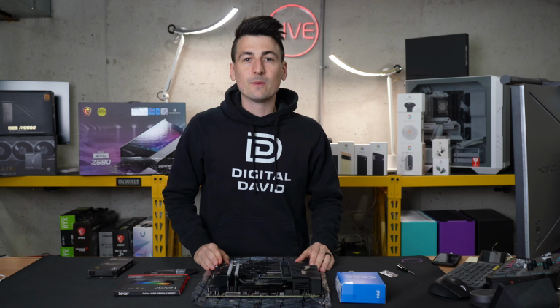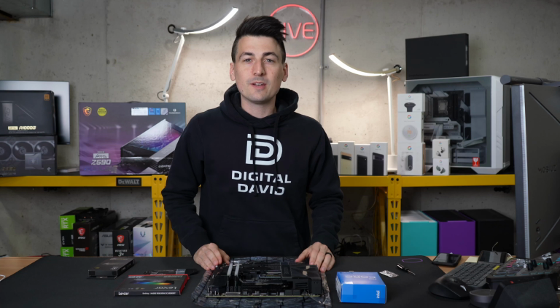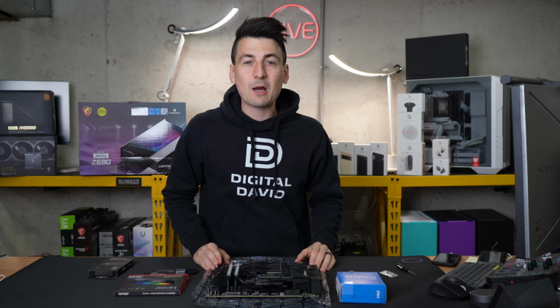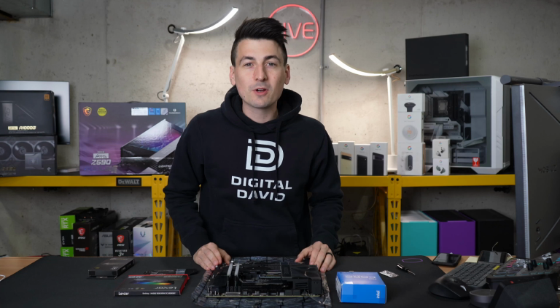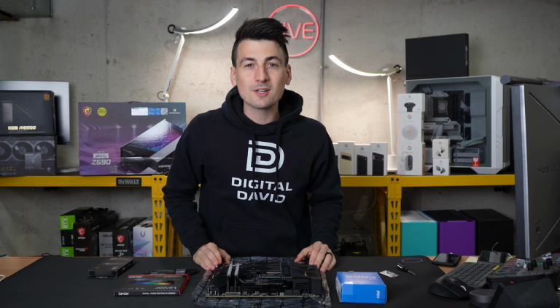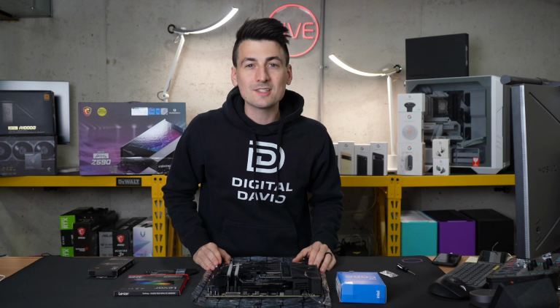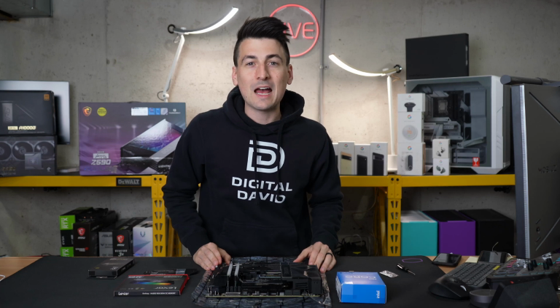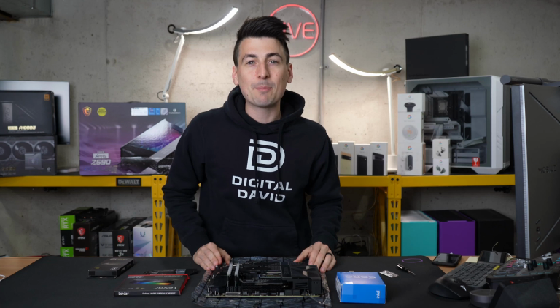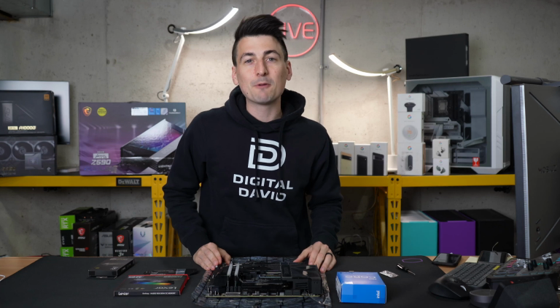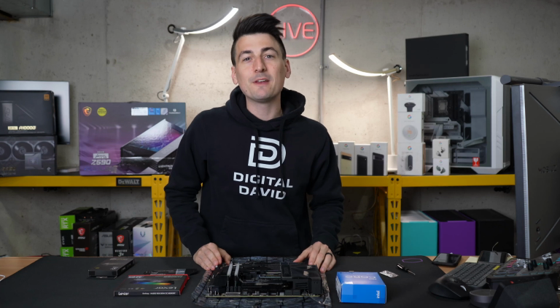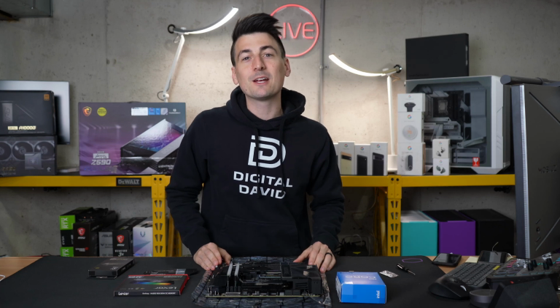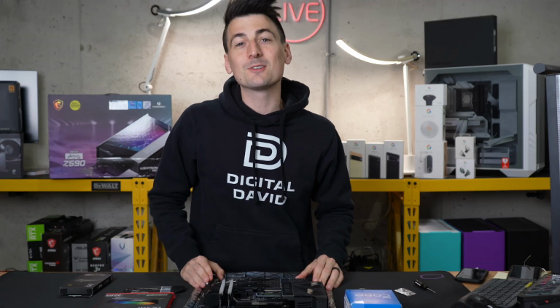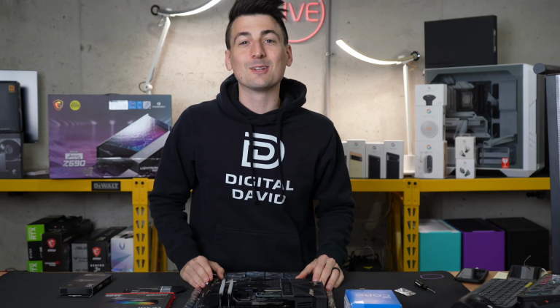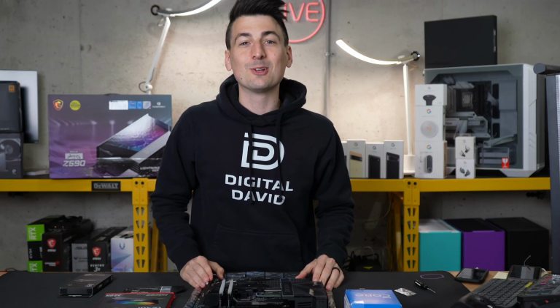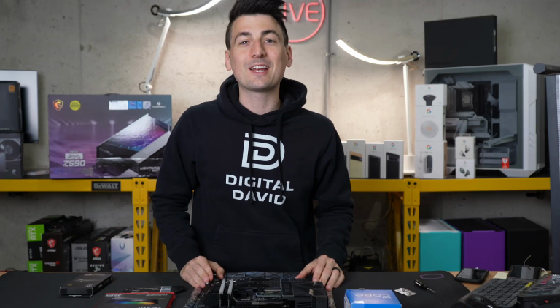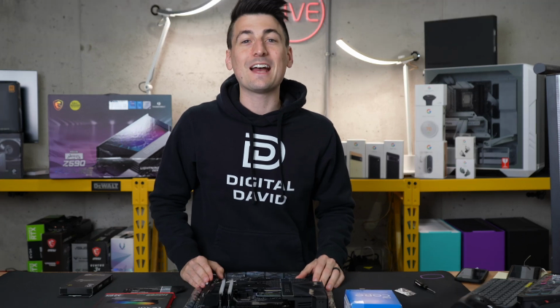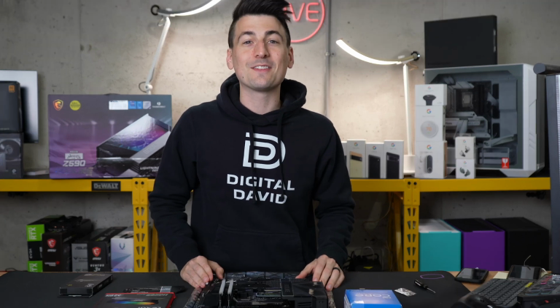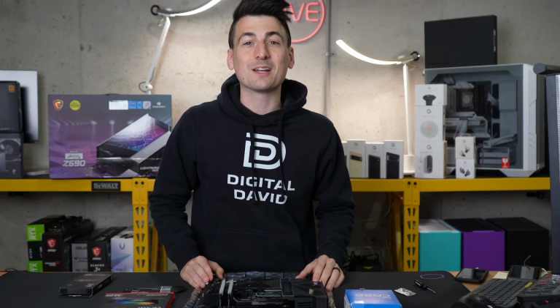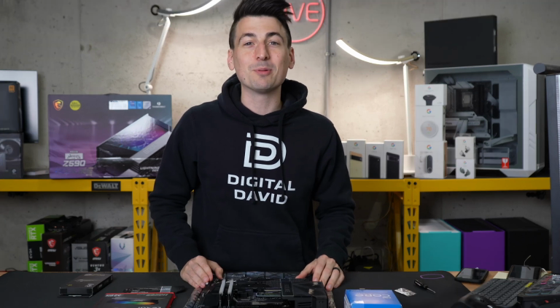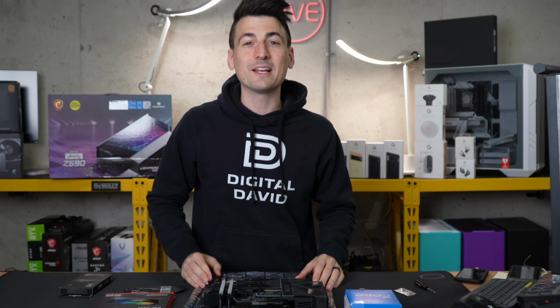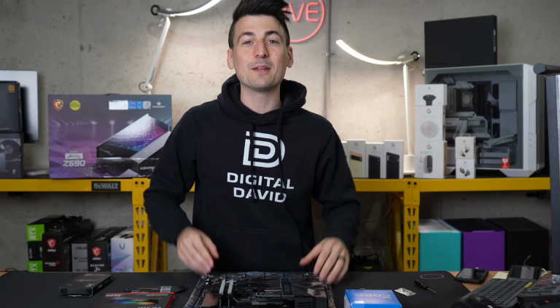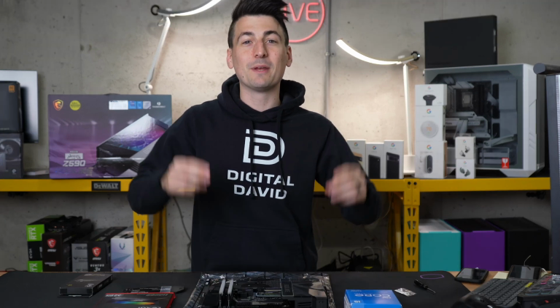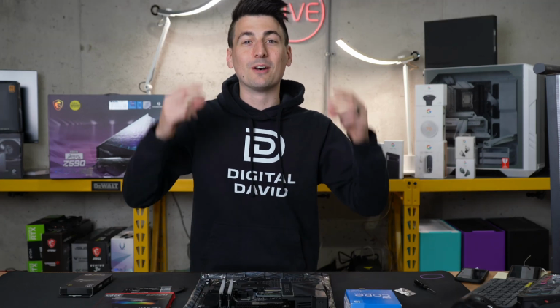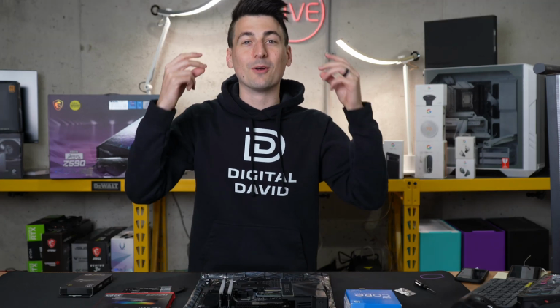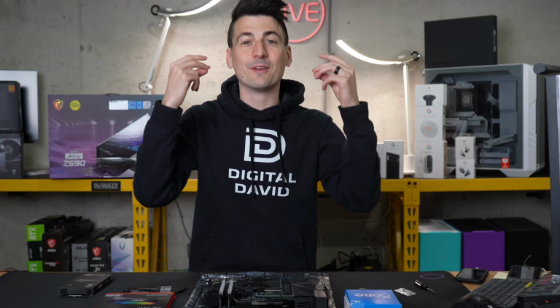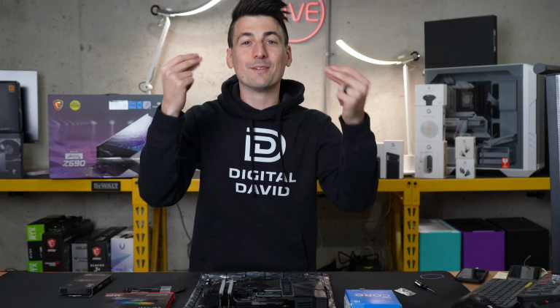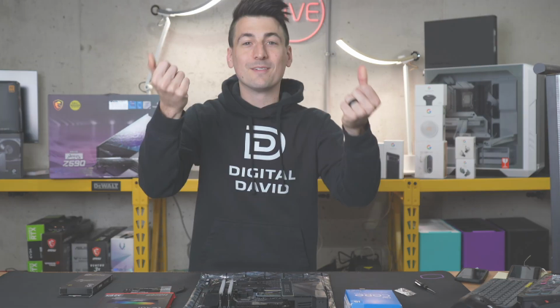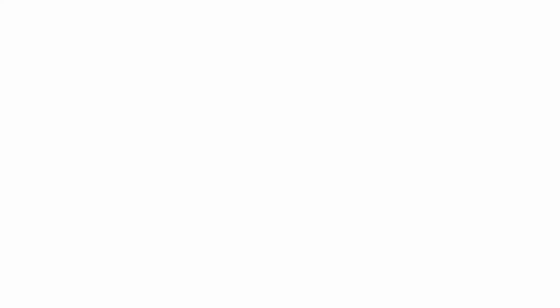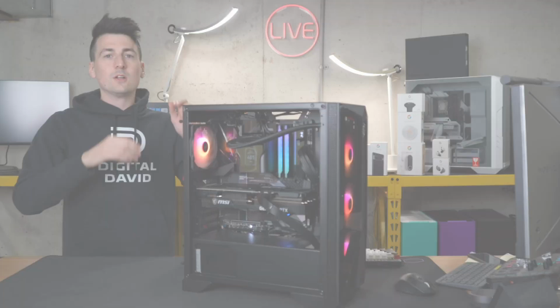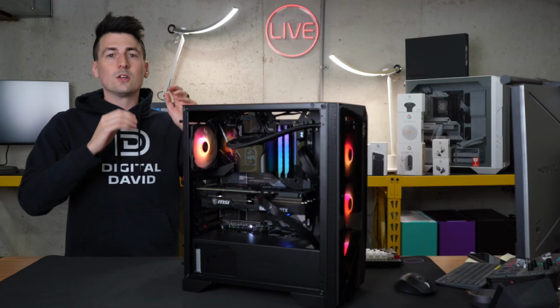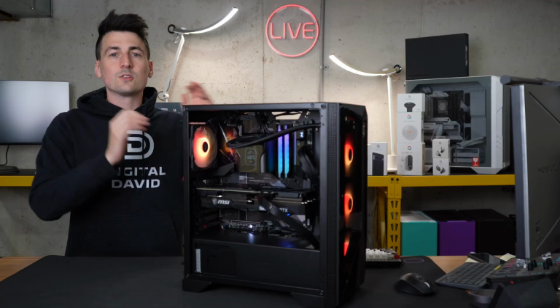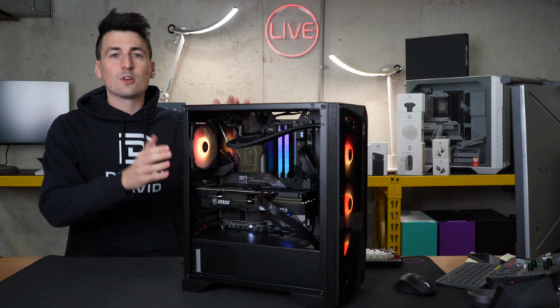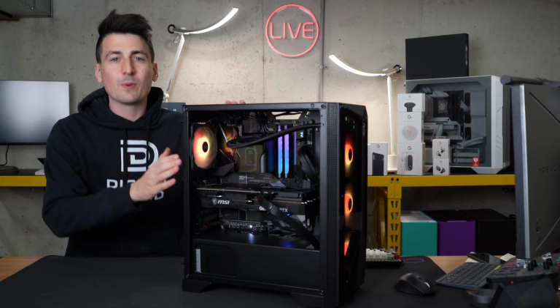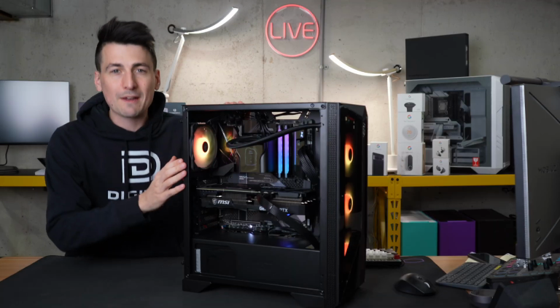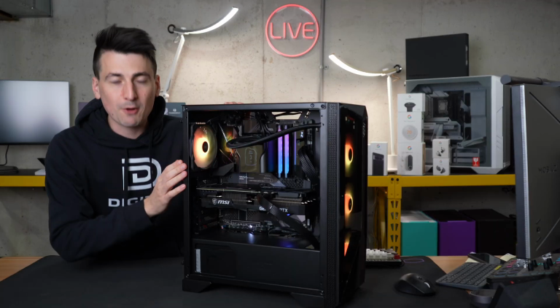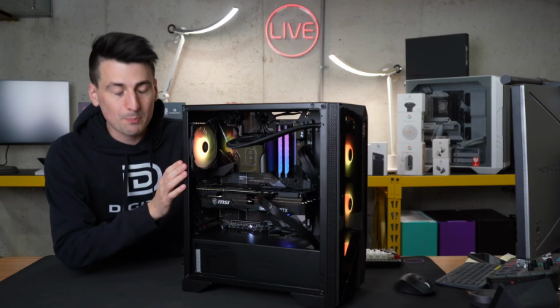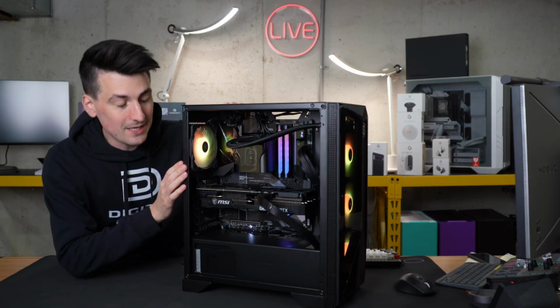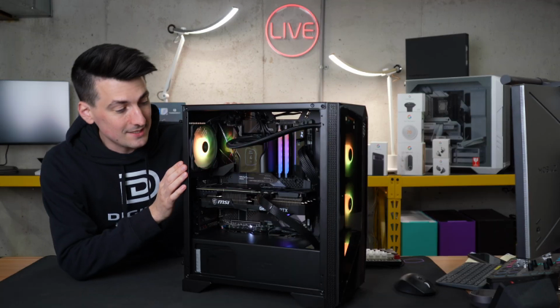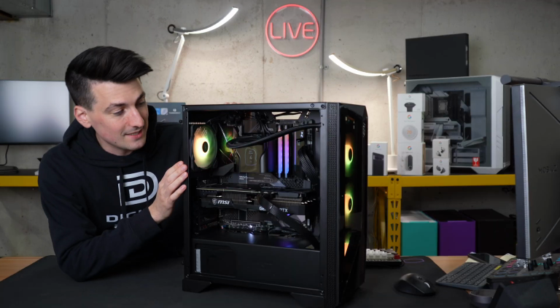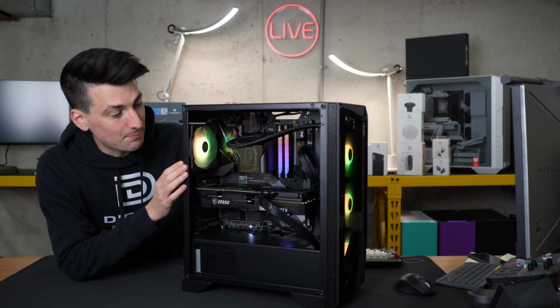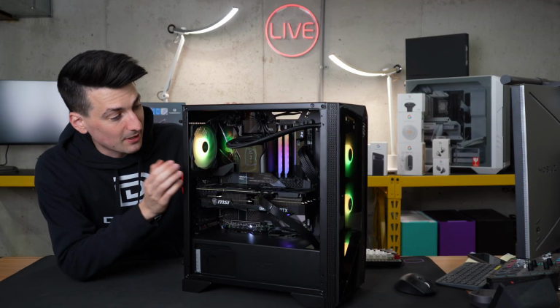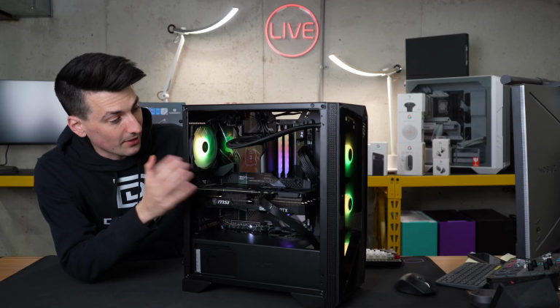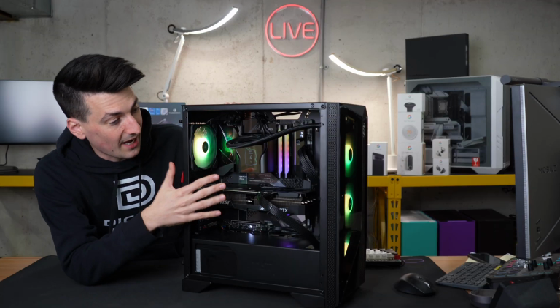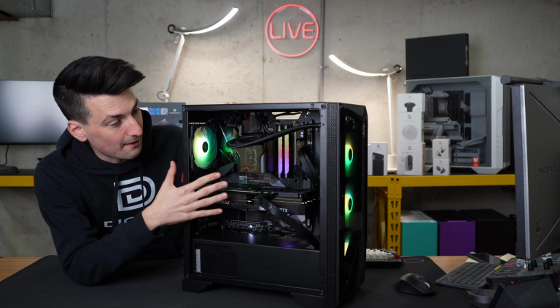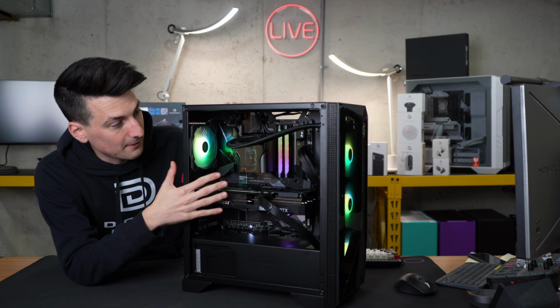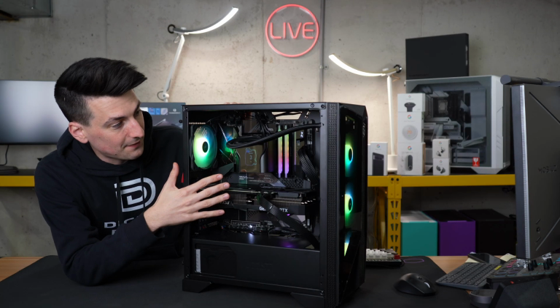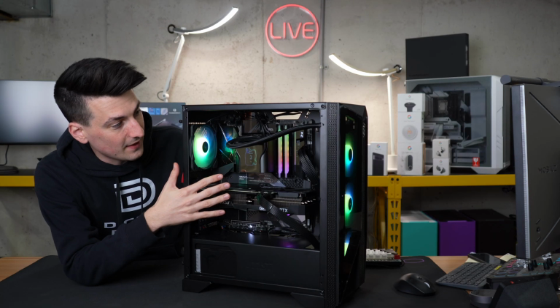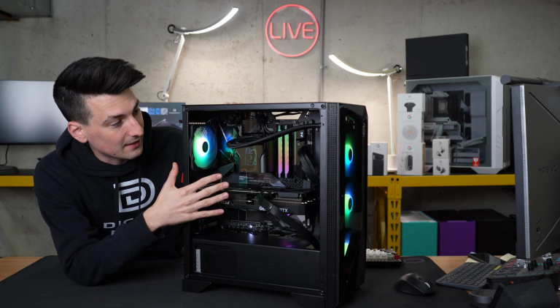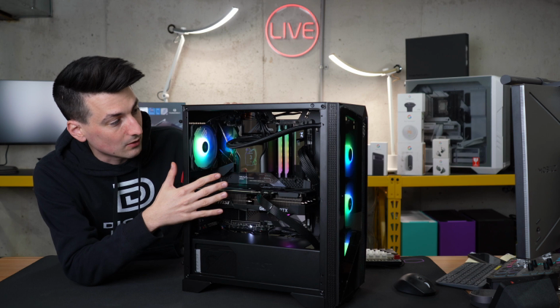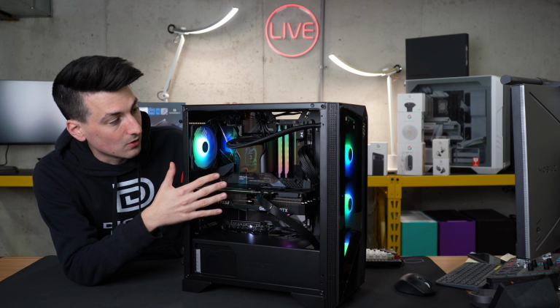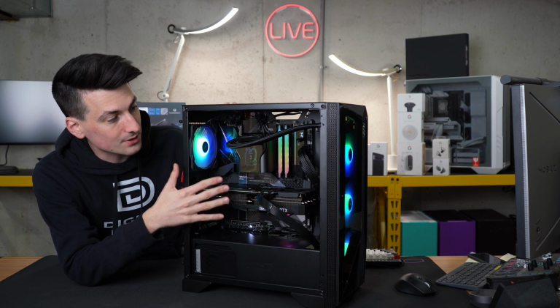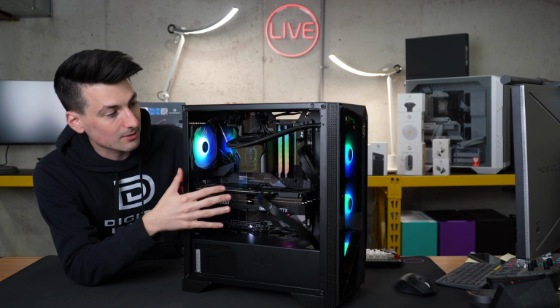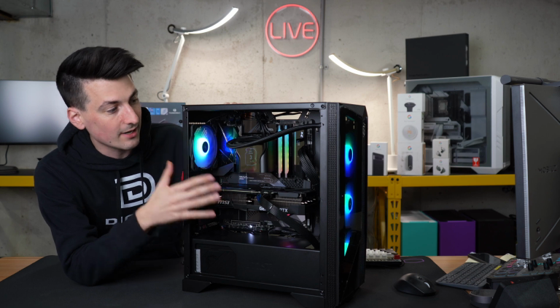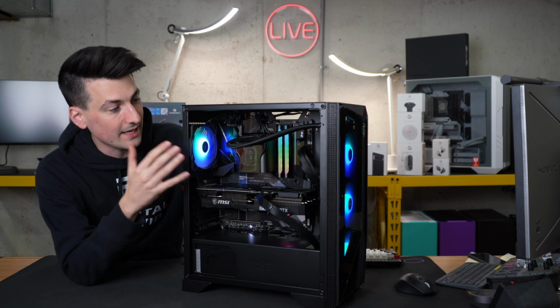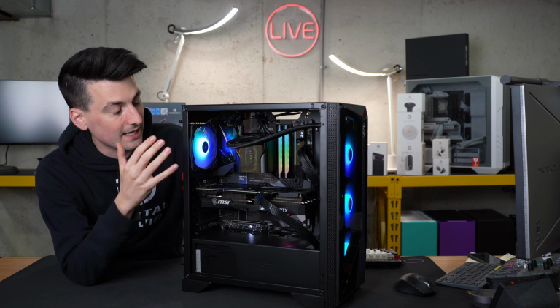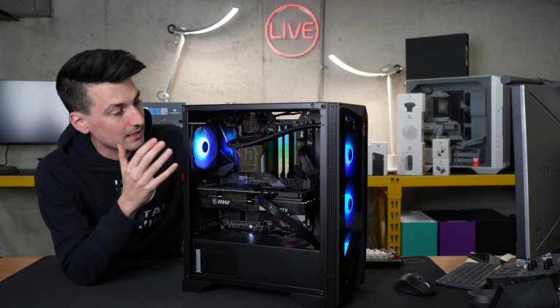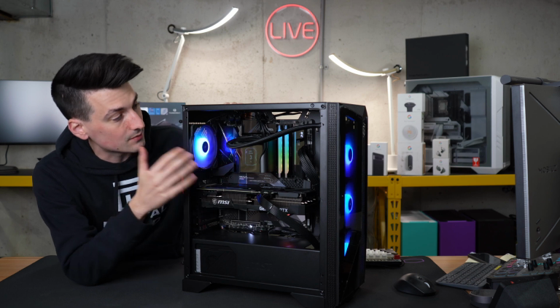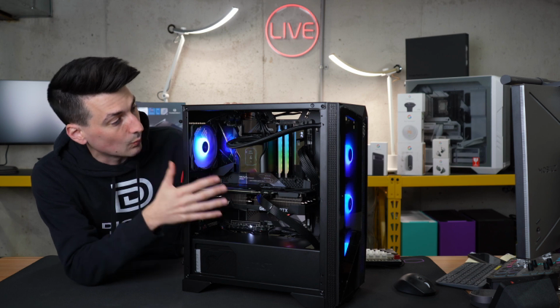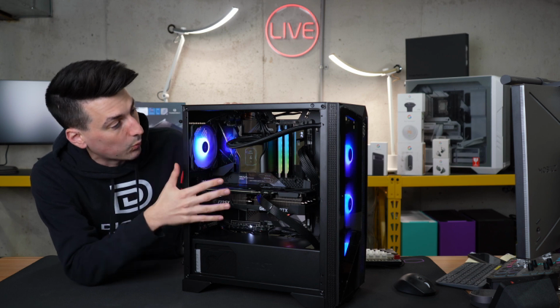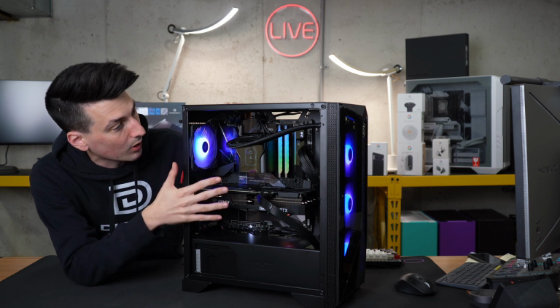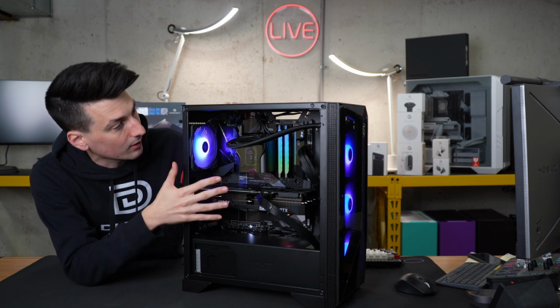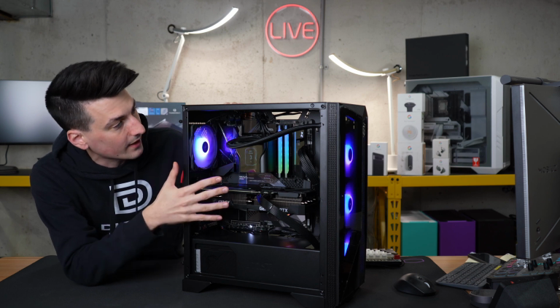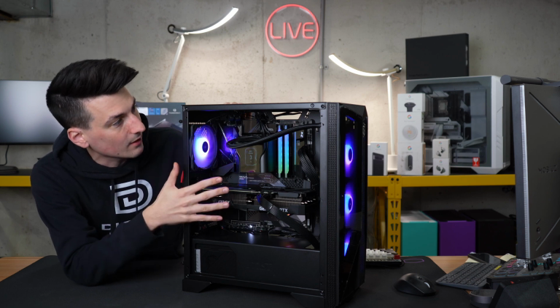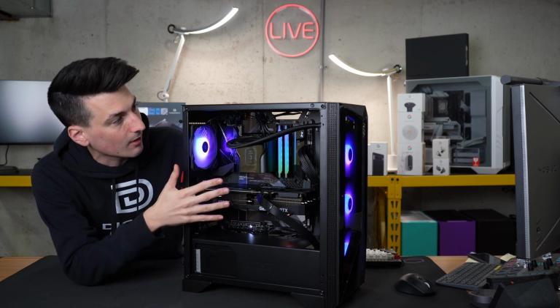Now we're going to snap our fingers and look at the completed build. We have our PC built, everything looks great, and it's working great.